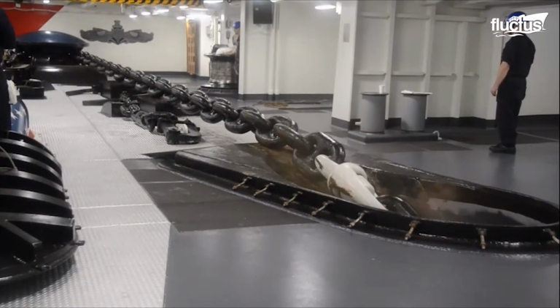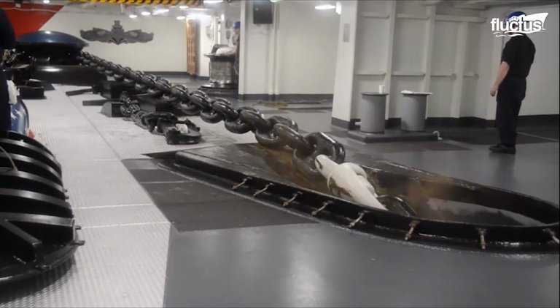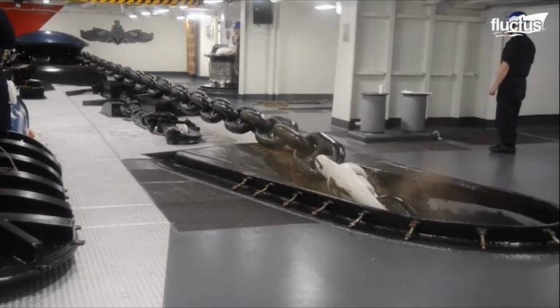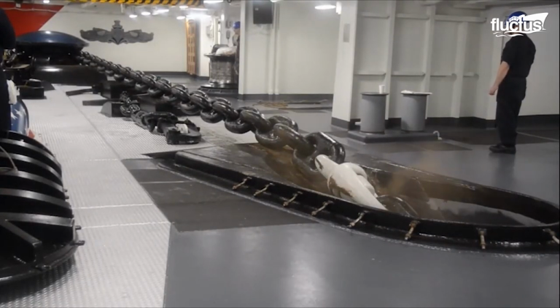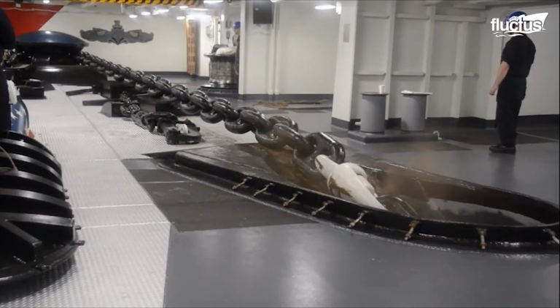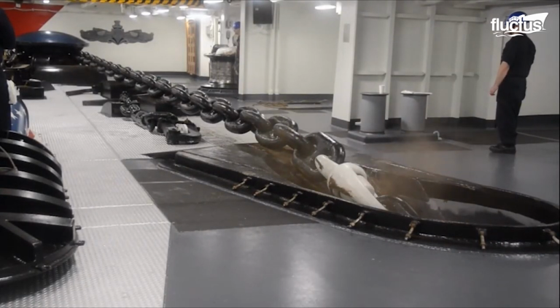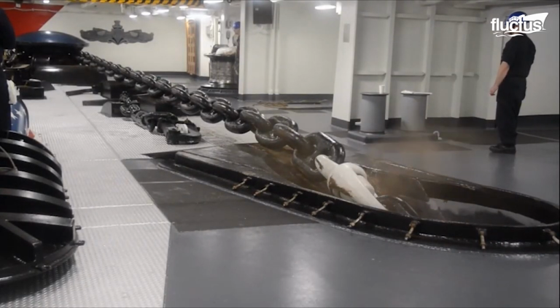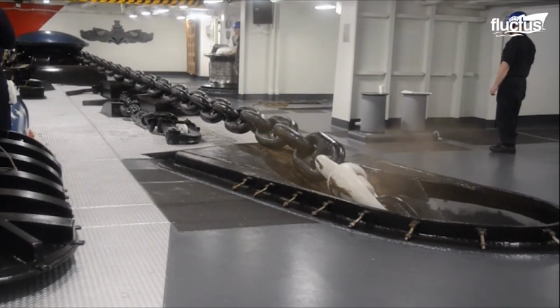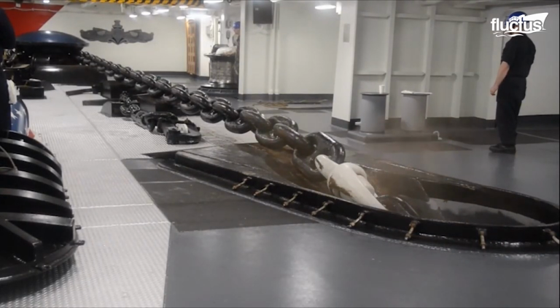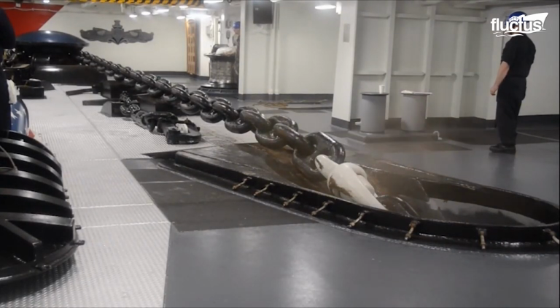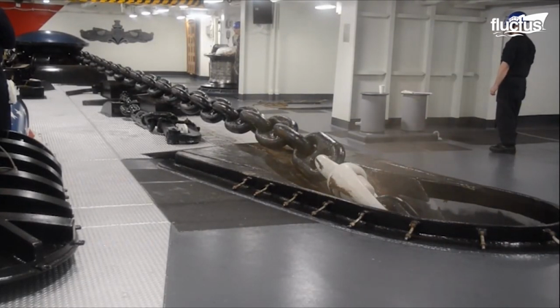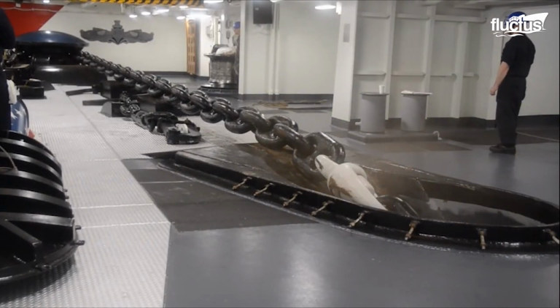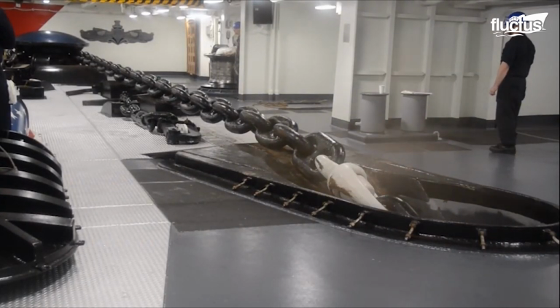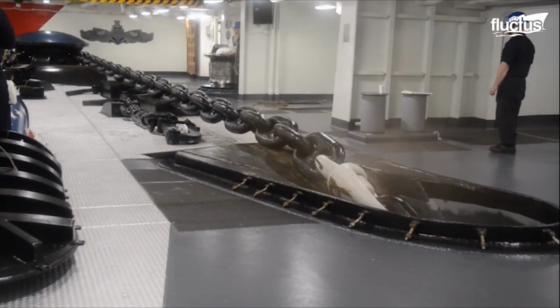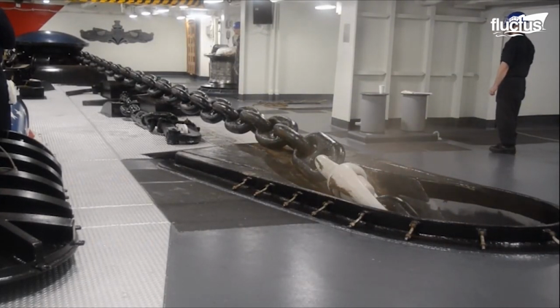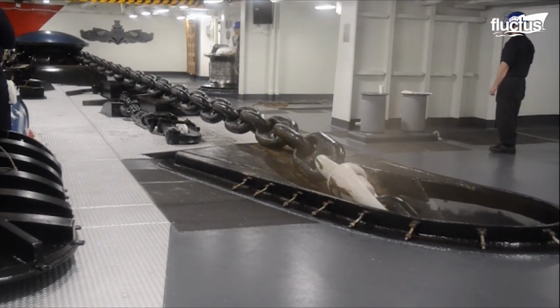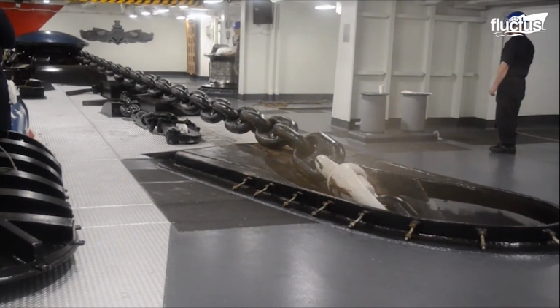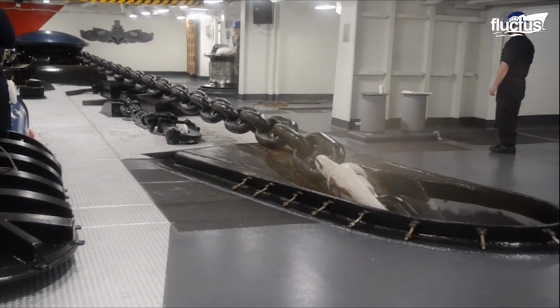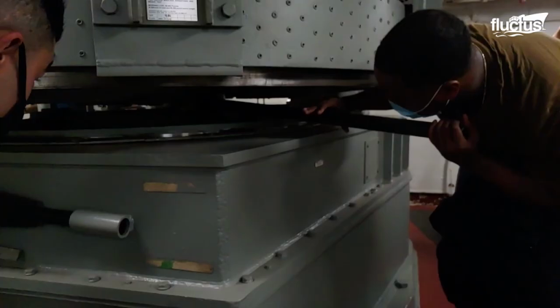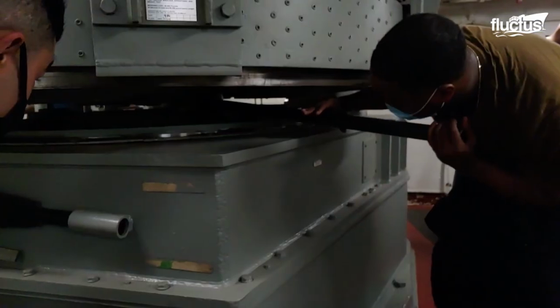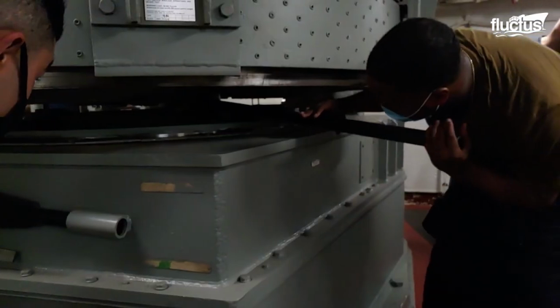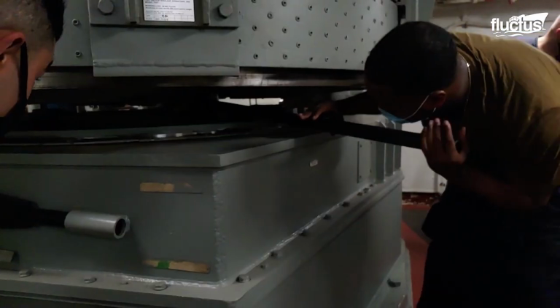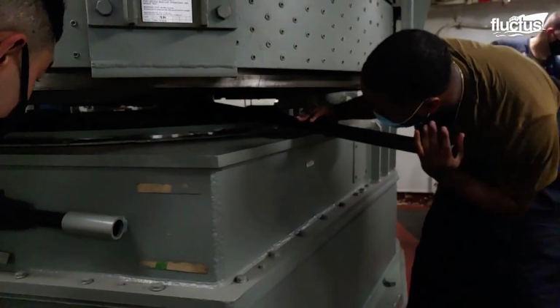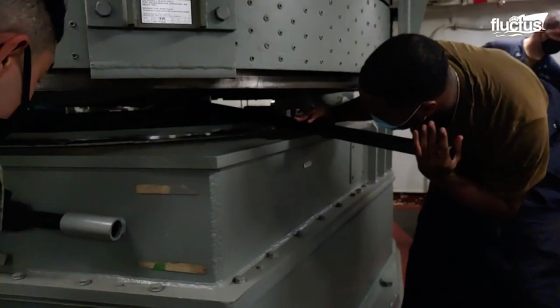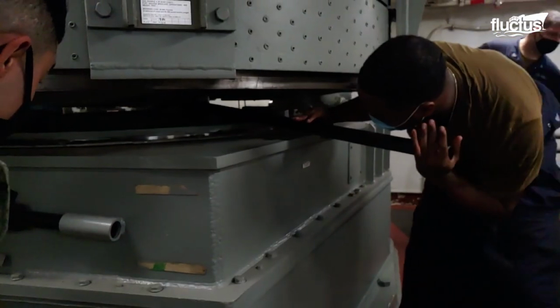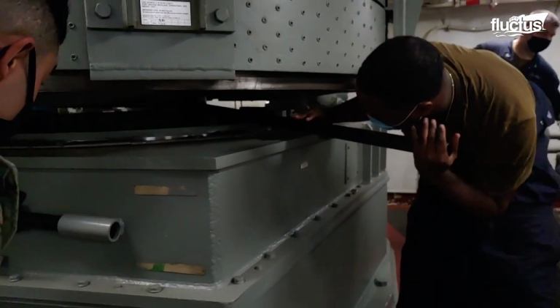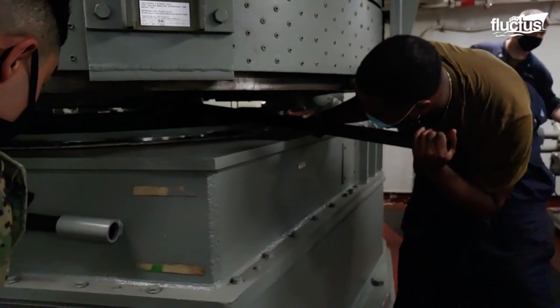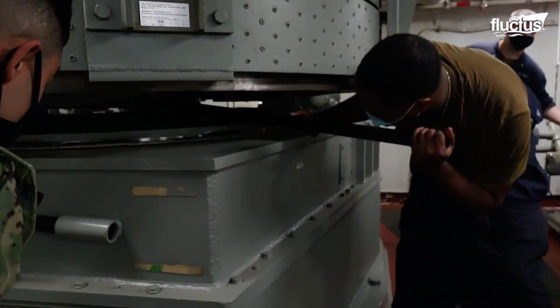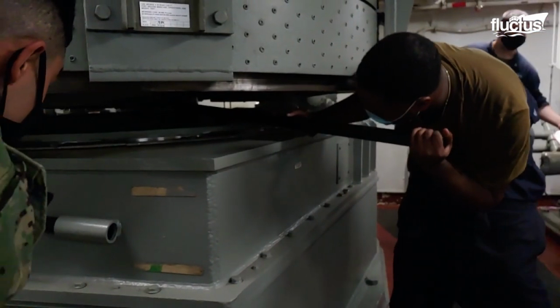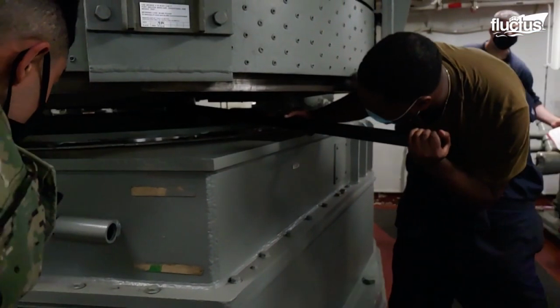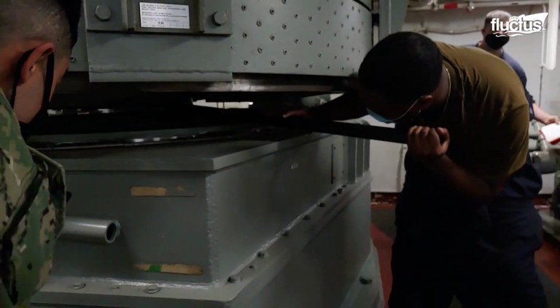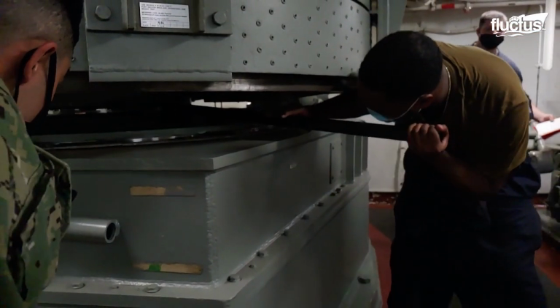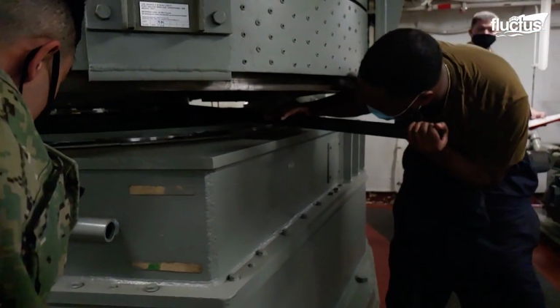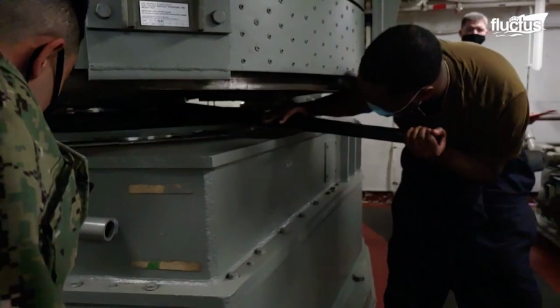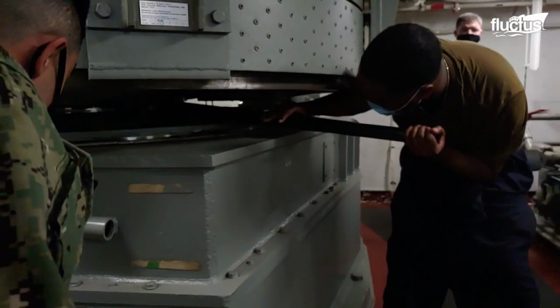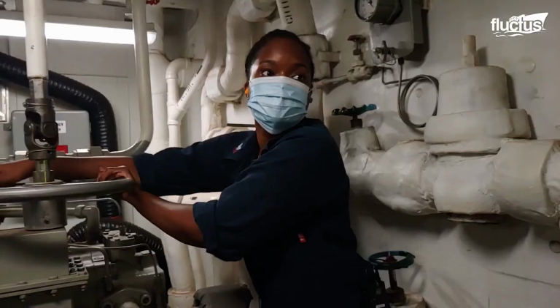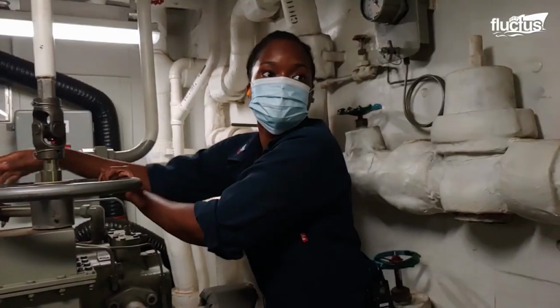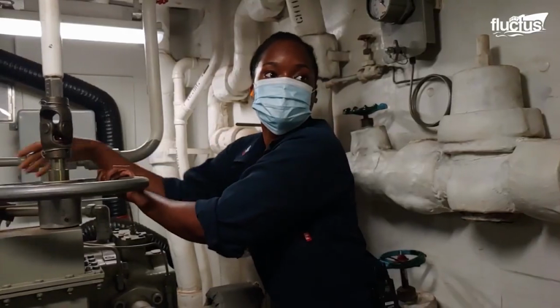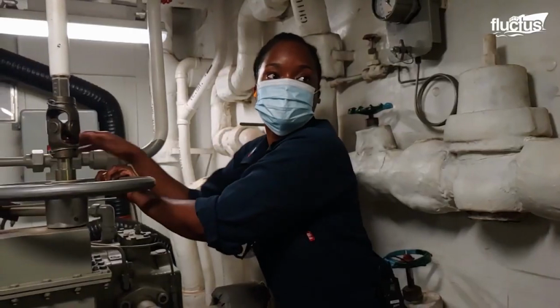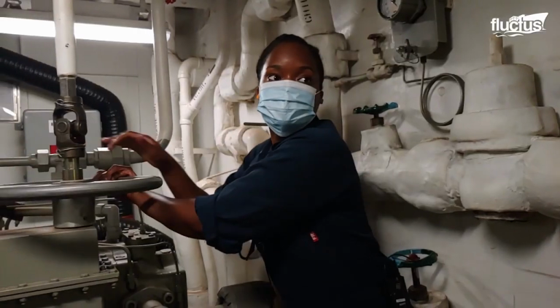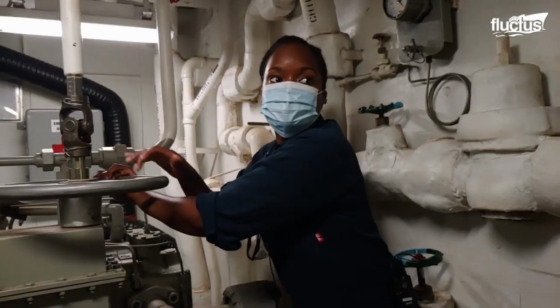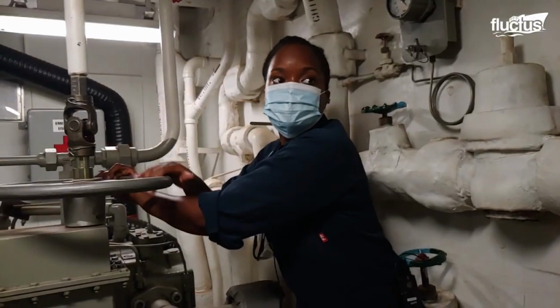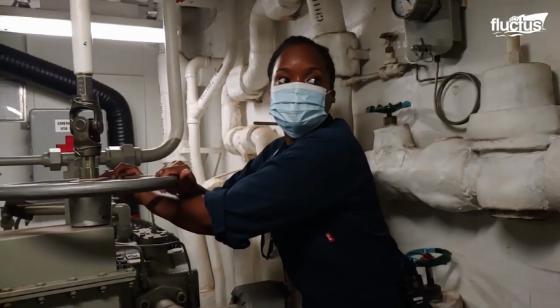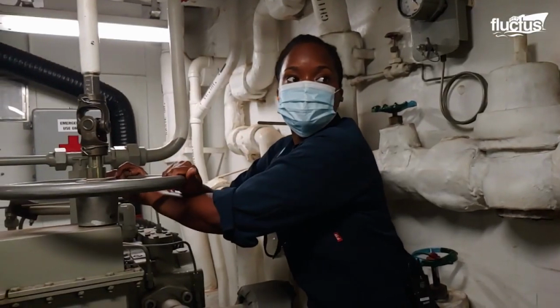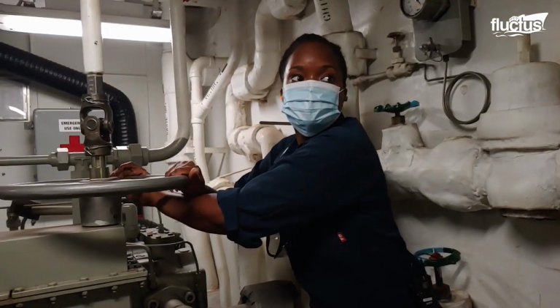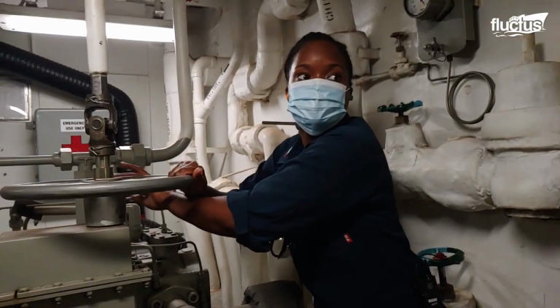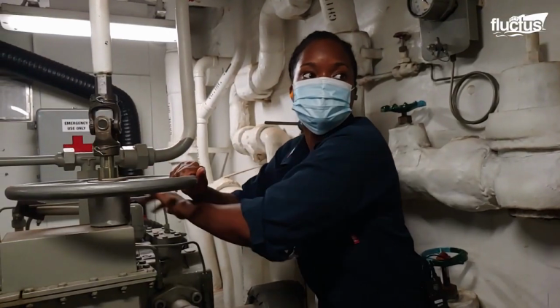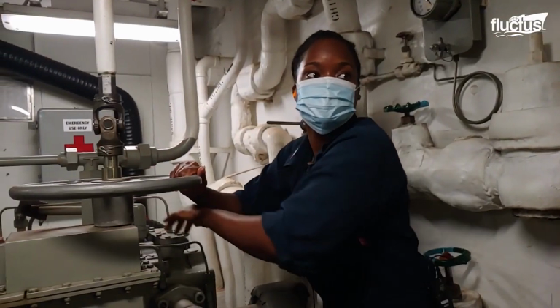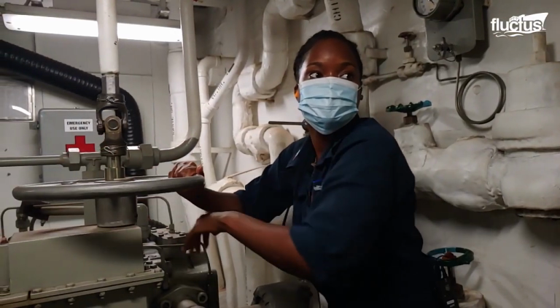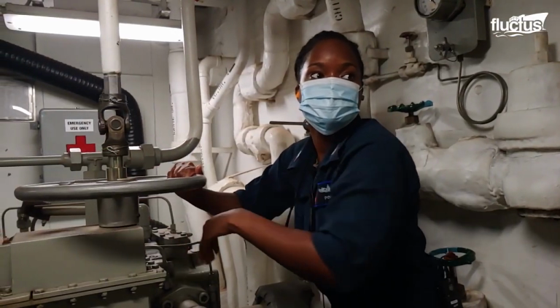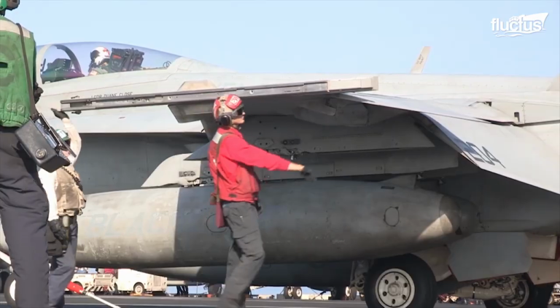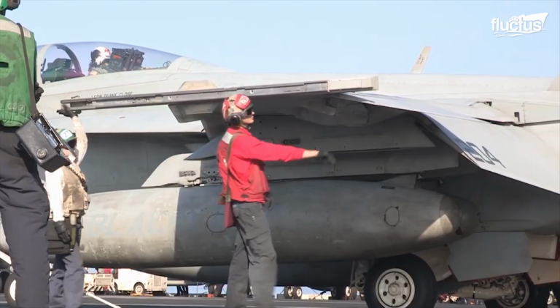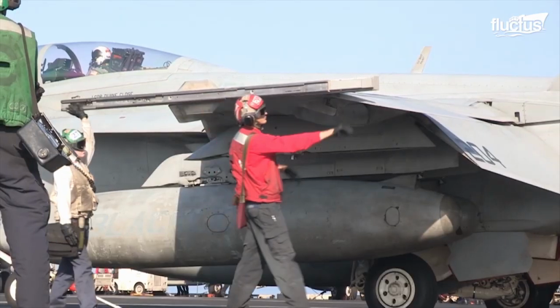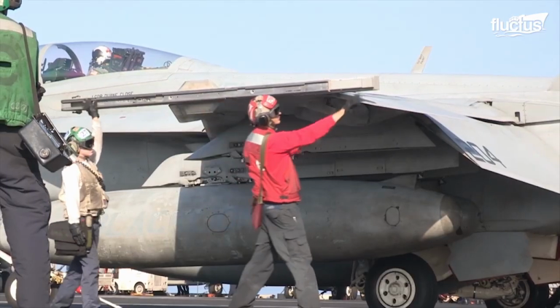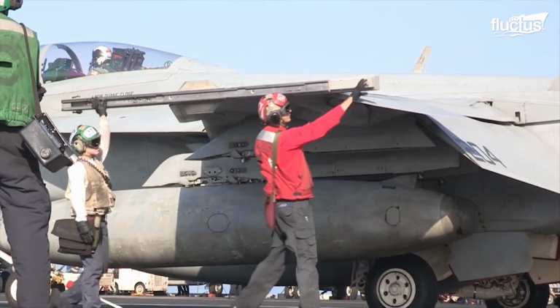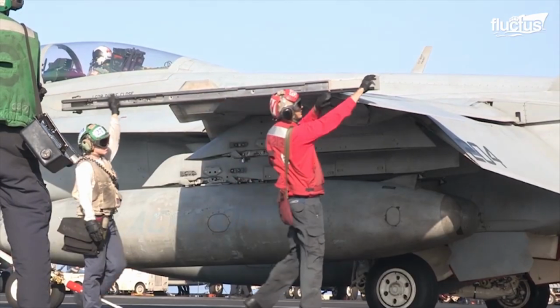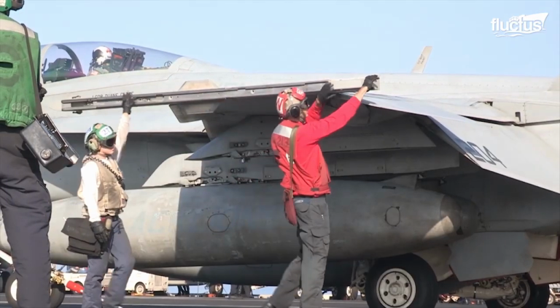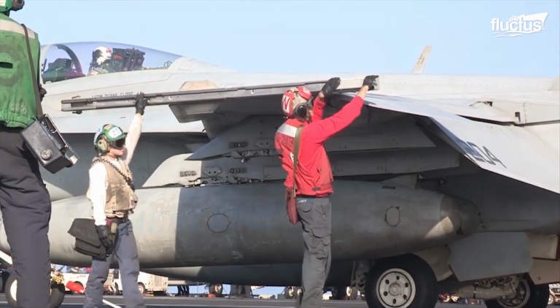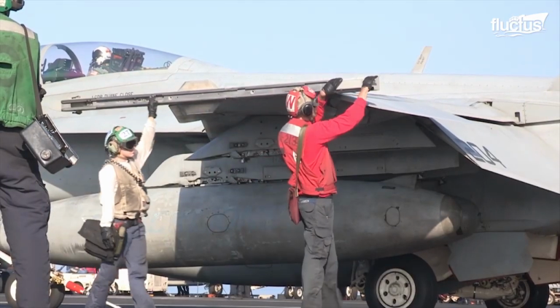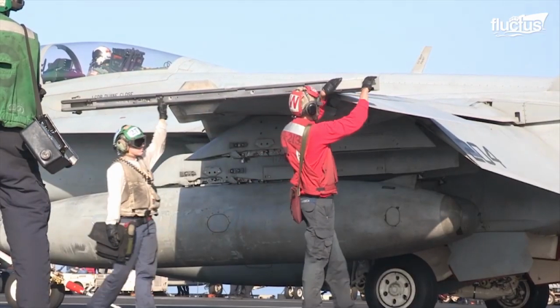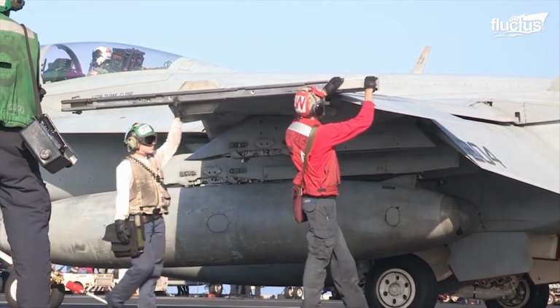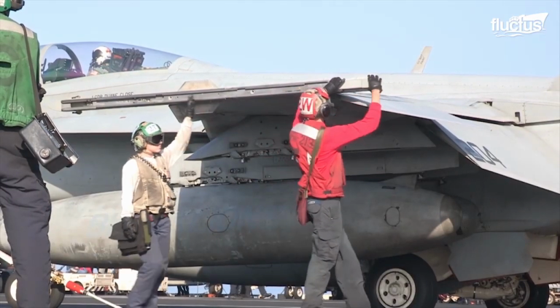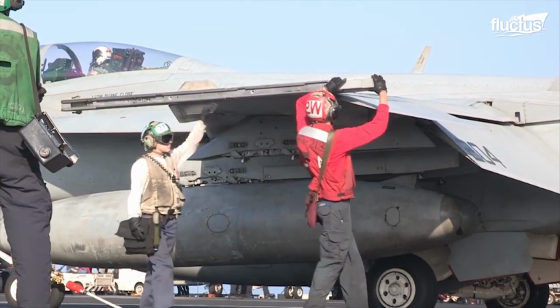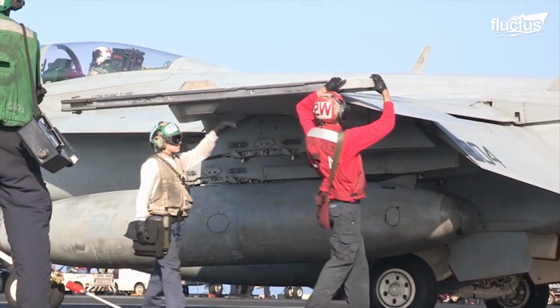As with any military vessel, it is the hard work of the crew that keeps aircraft carriers and all their various components working as they should.